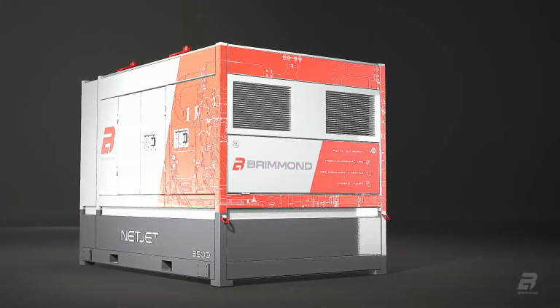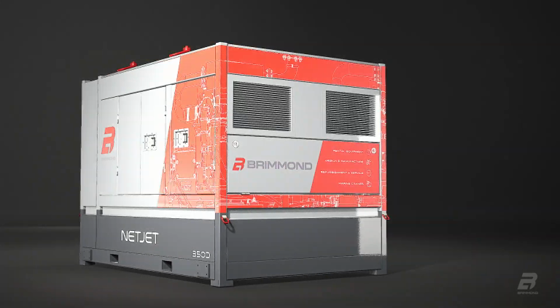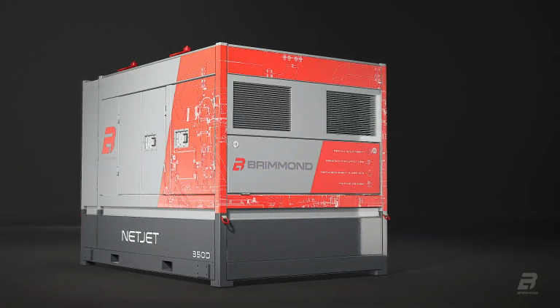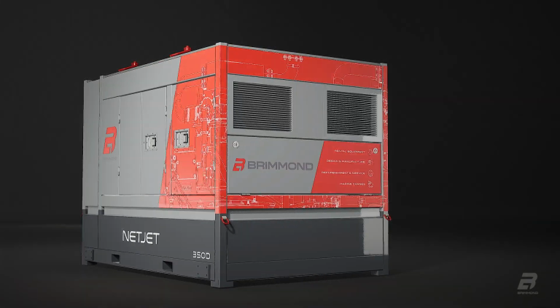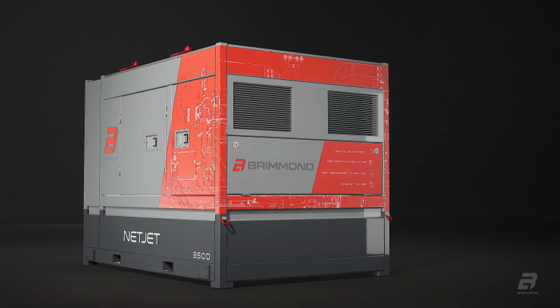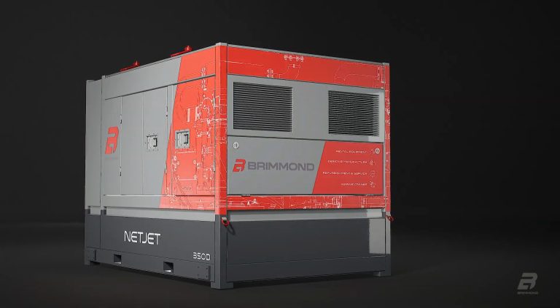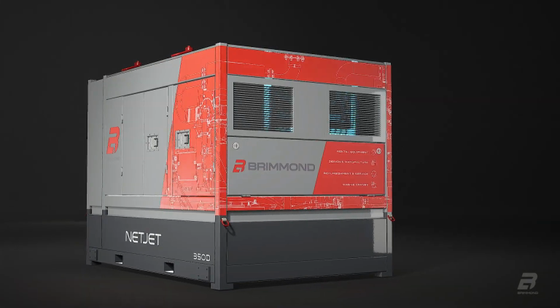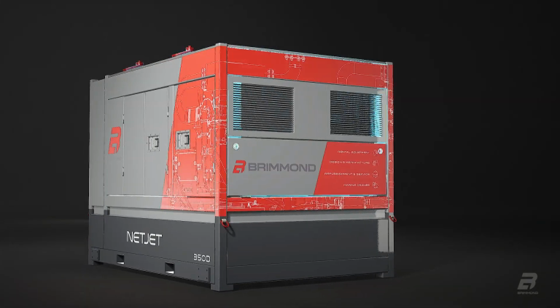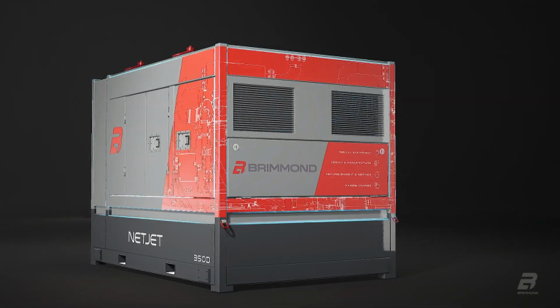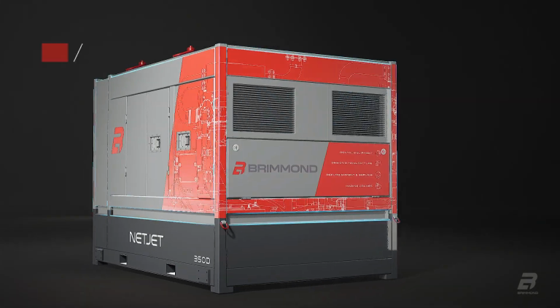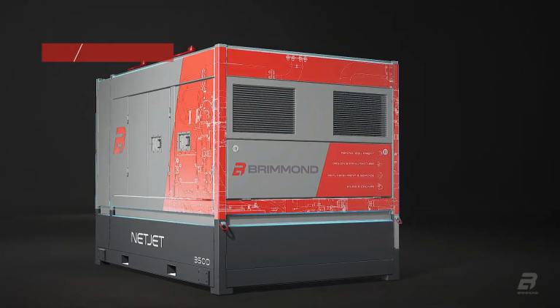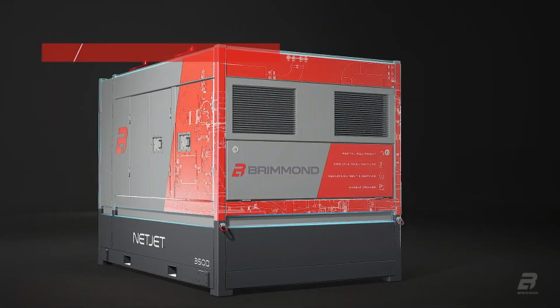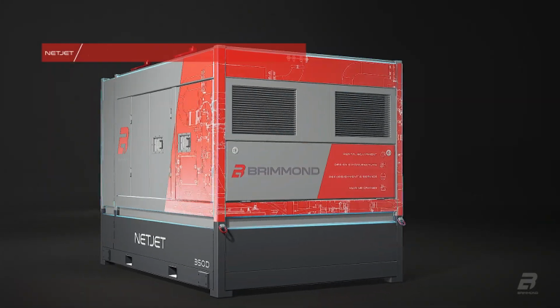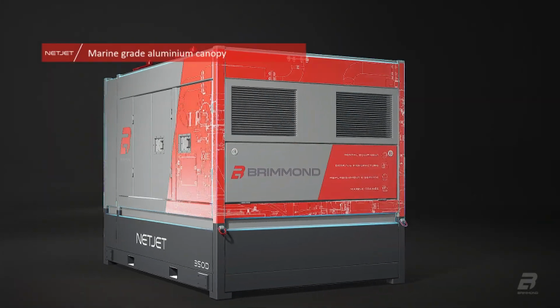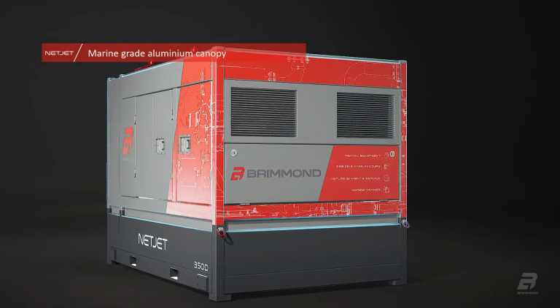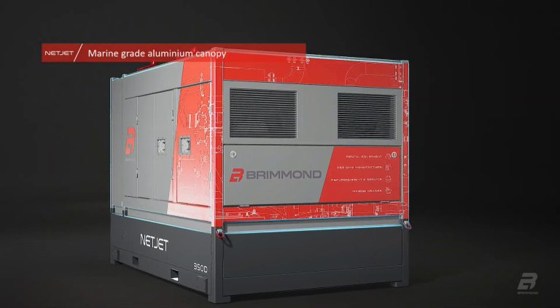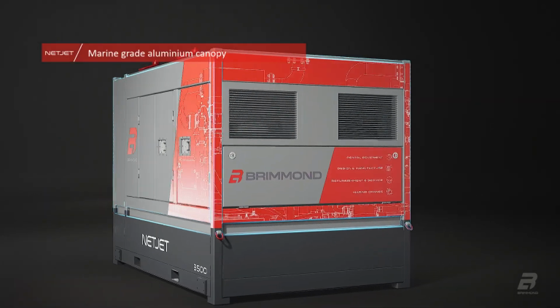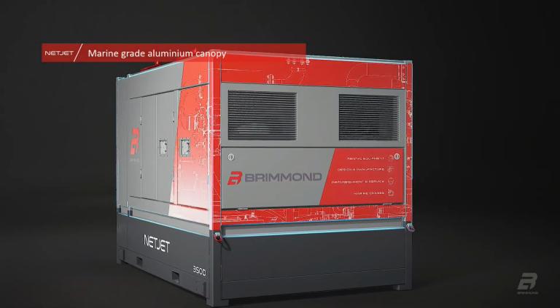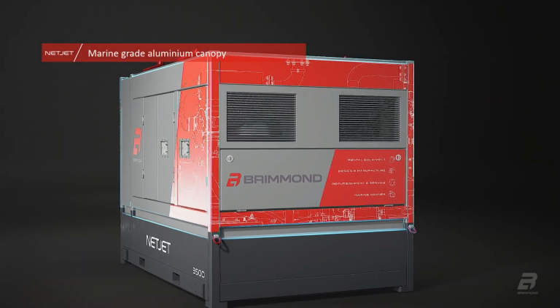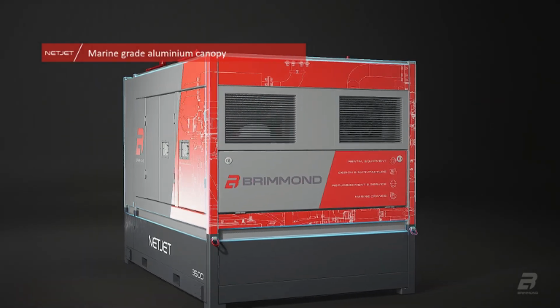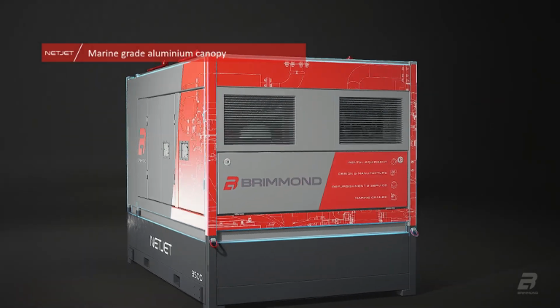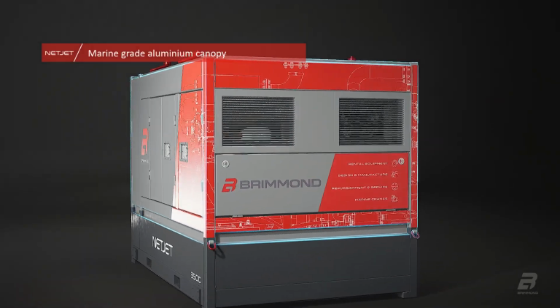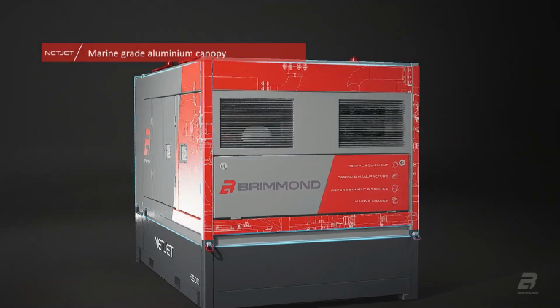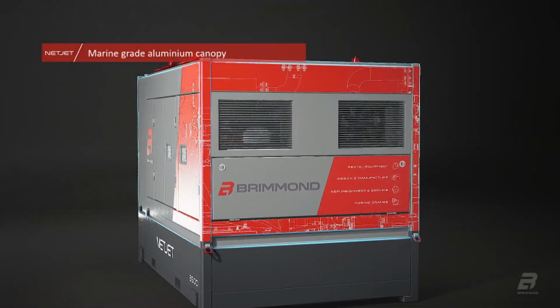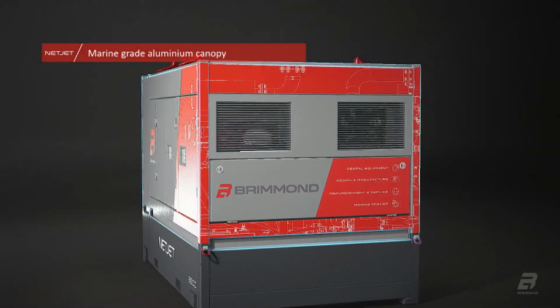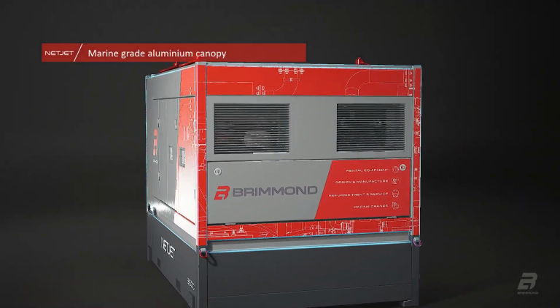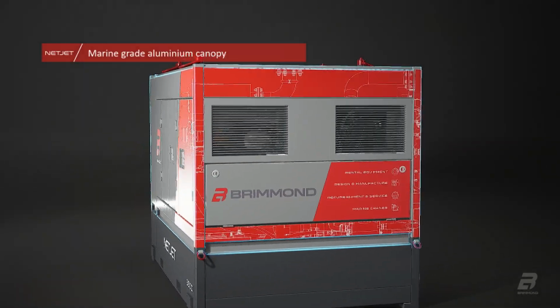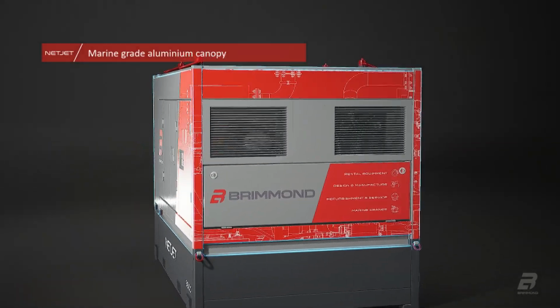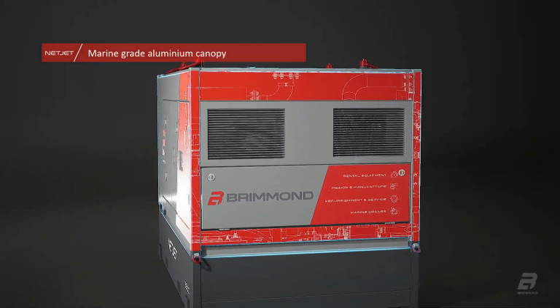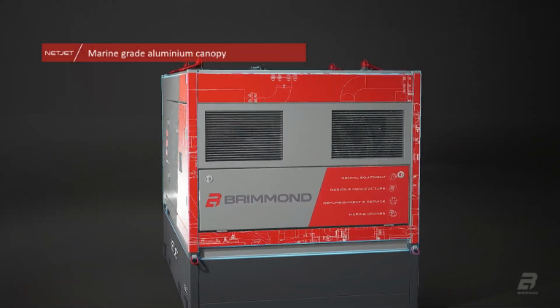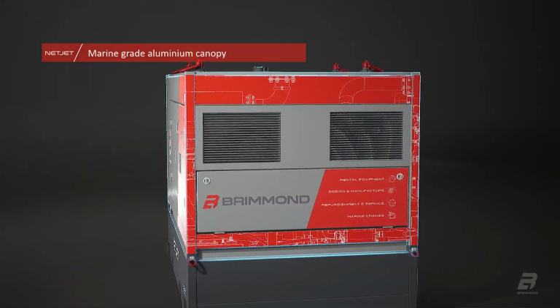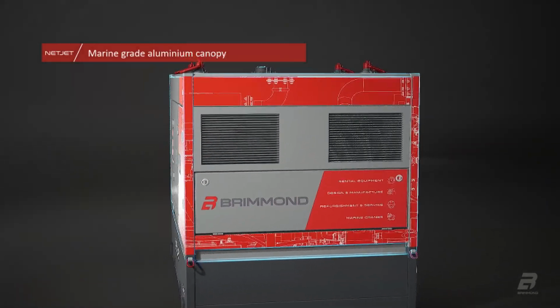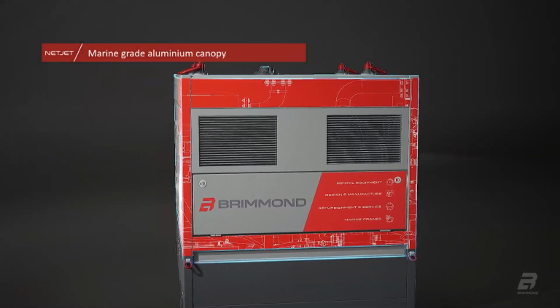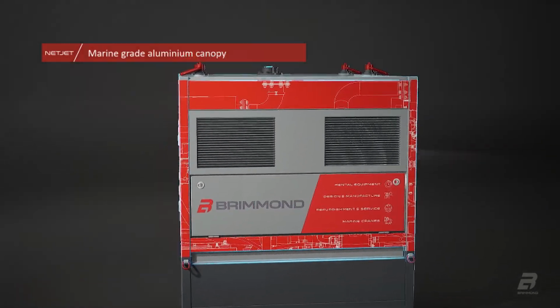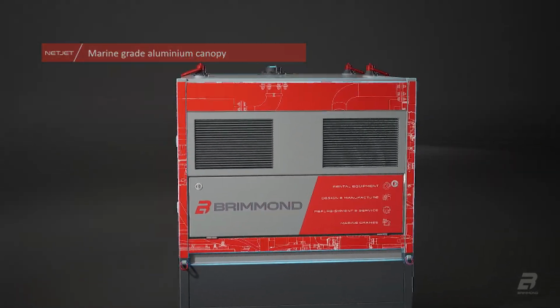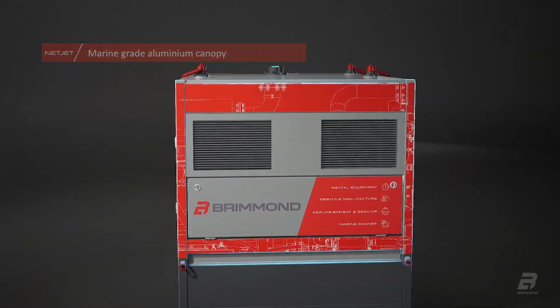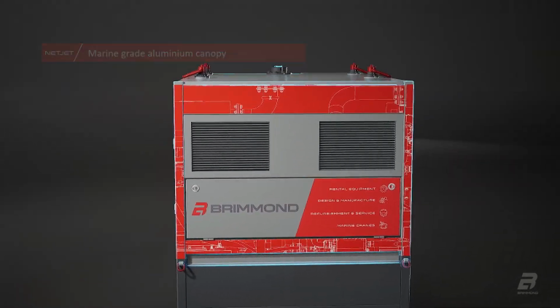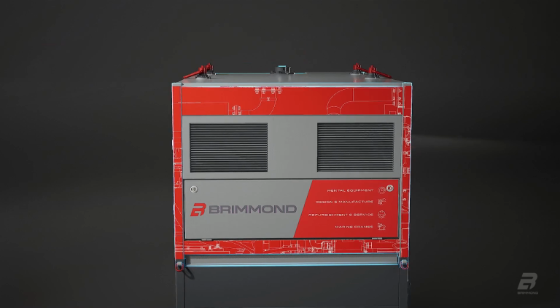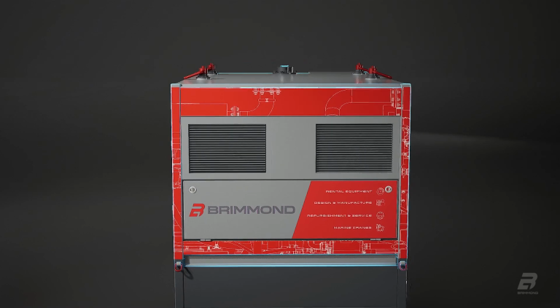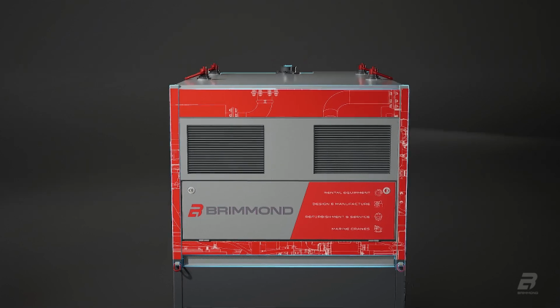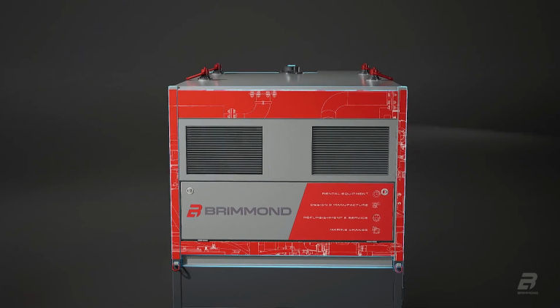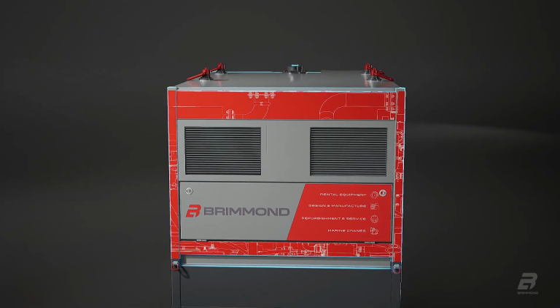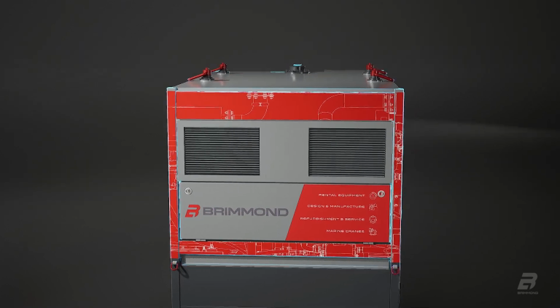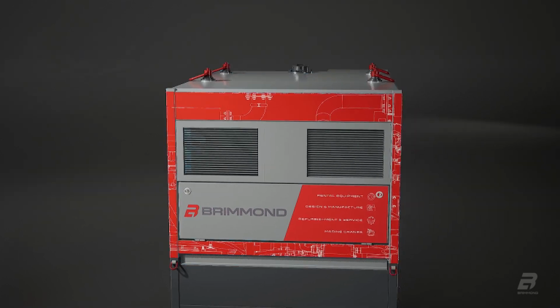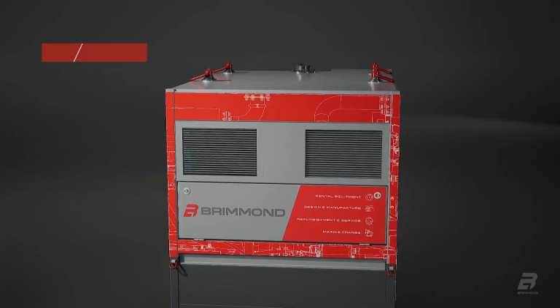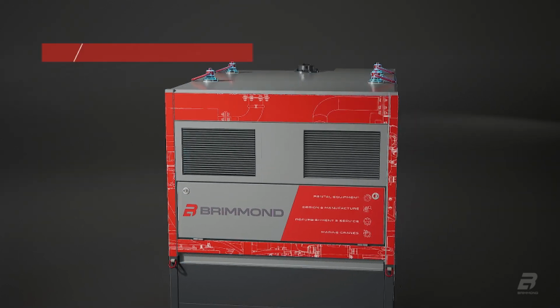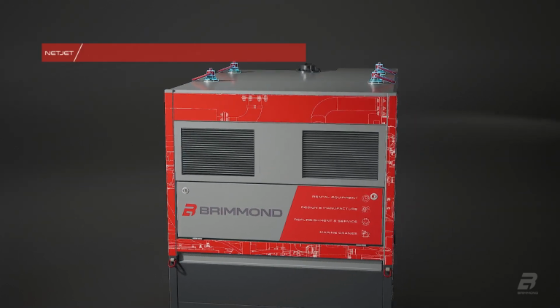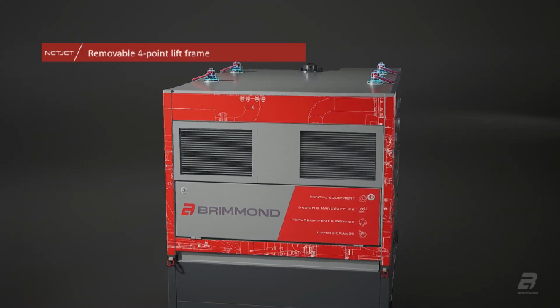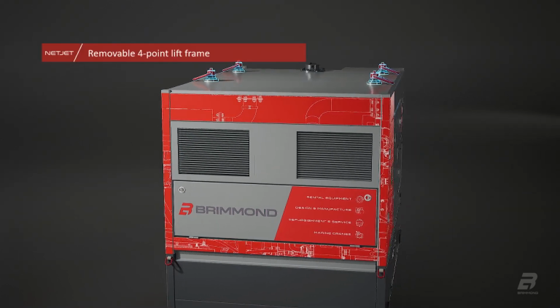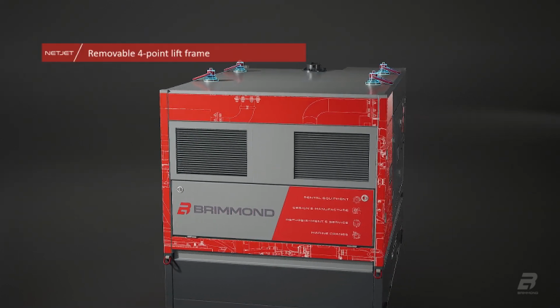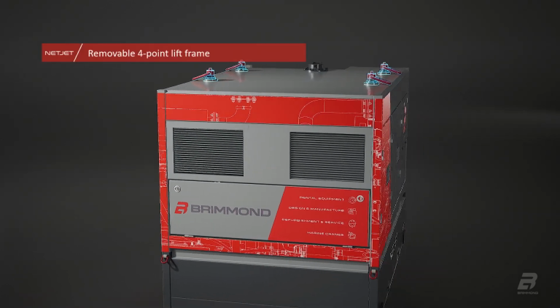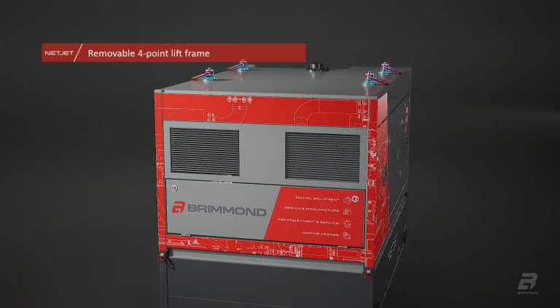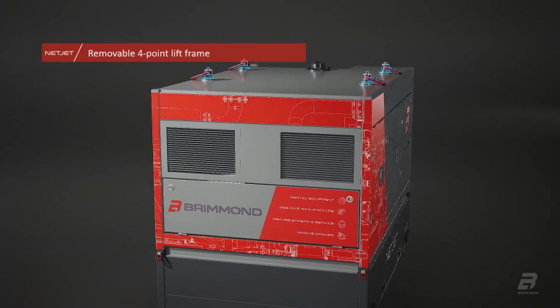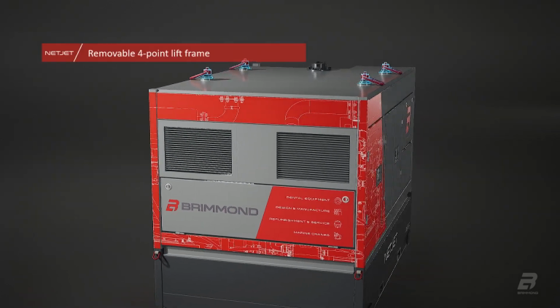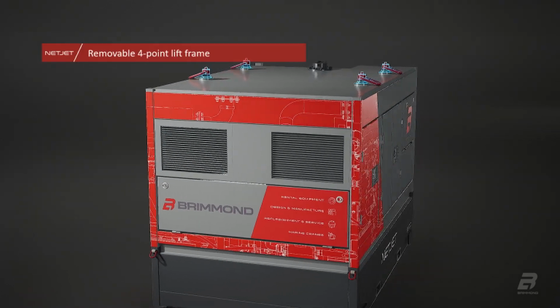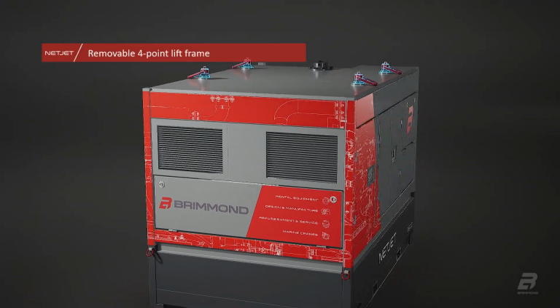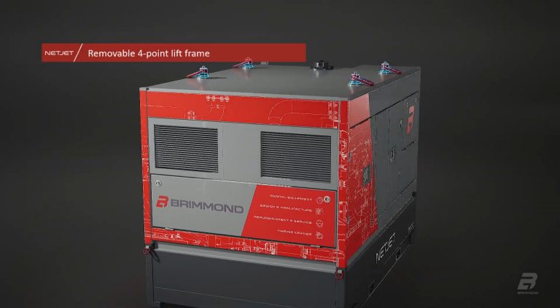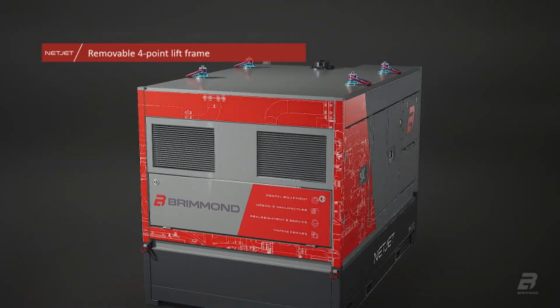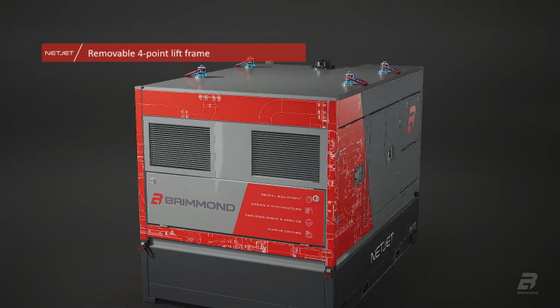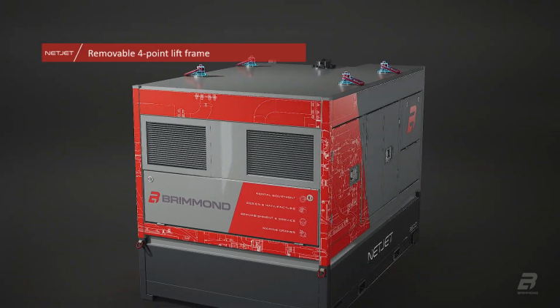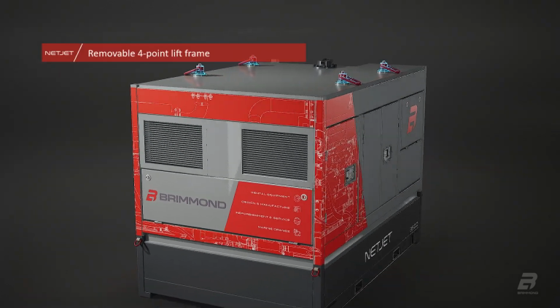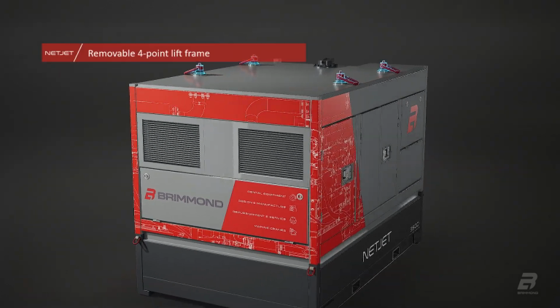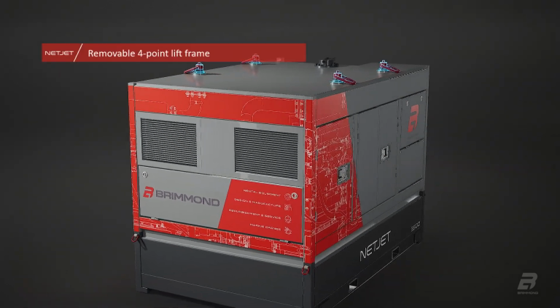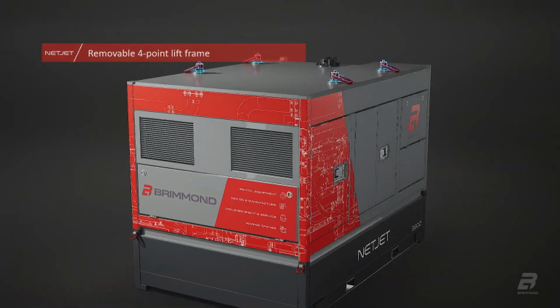Inside and out, the design caters to harsh offshore conditions with a solid frame of high quality components to ensure maximum longevity.